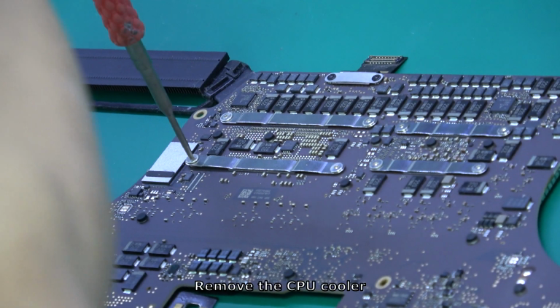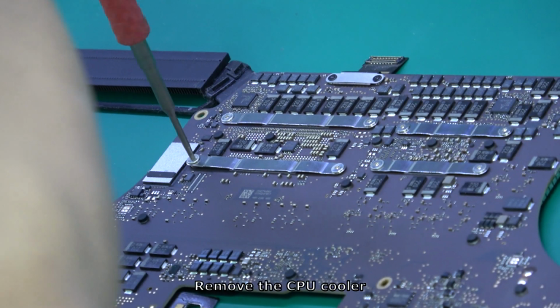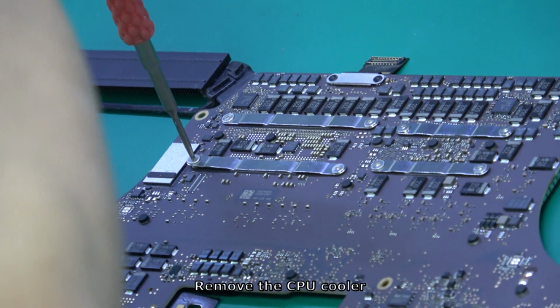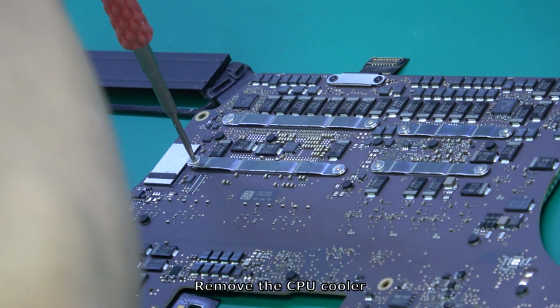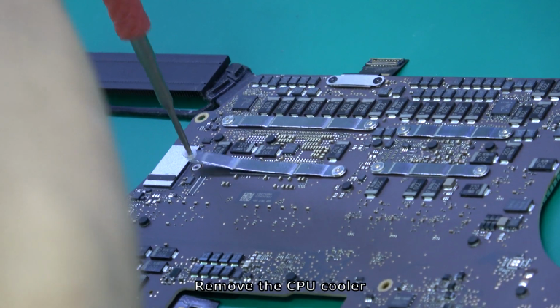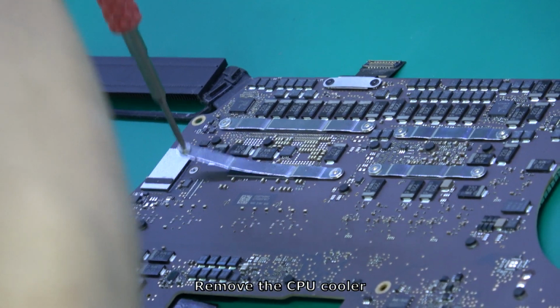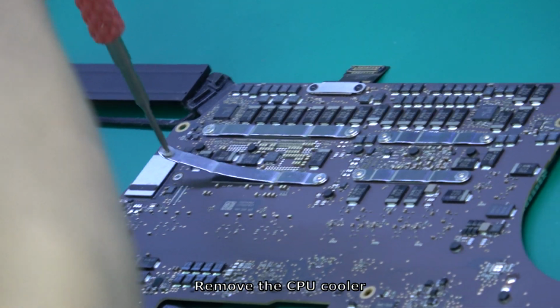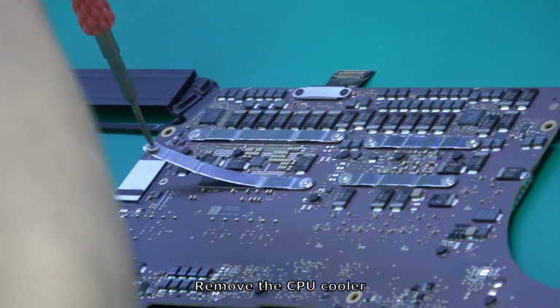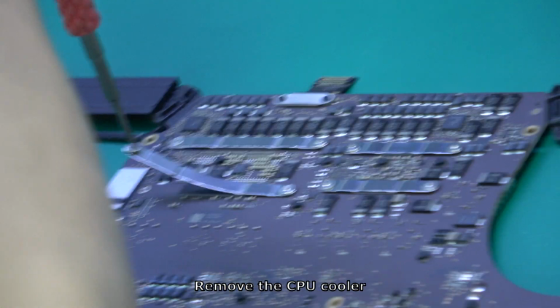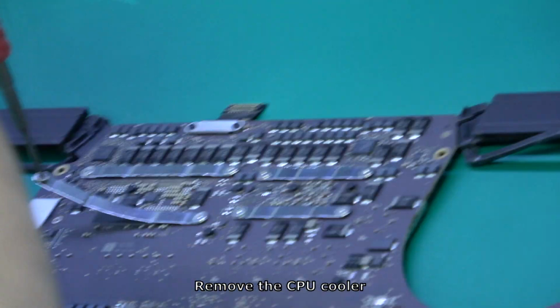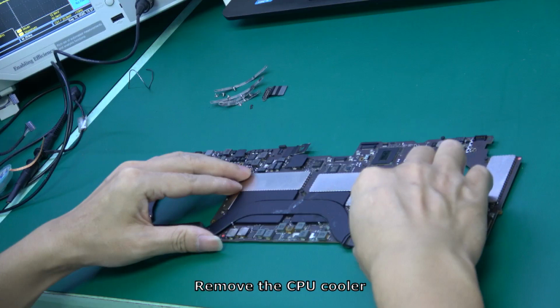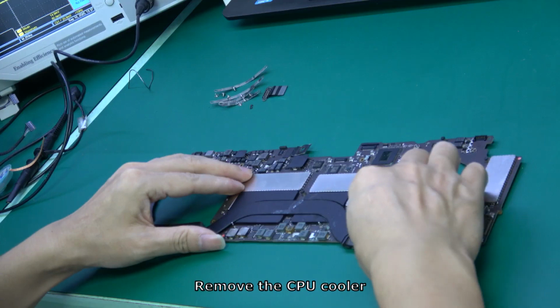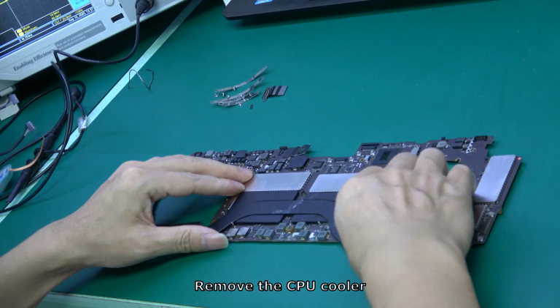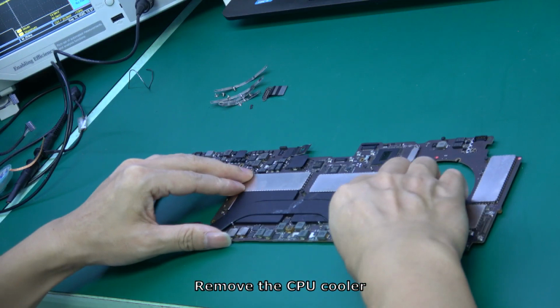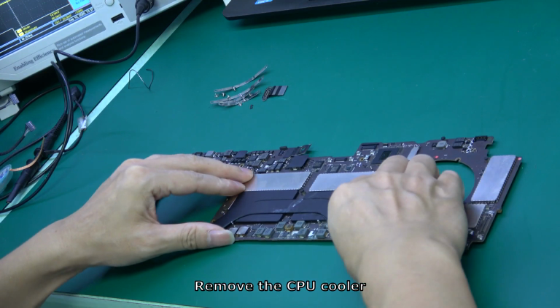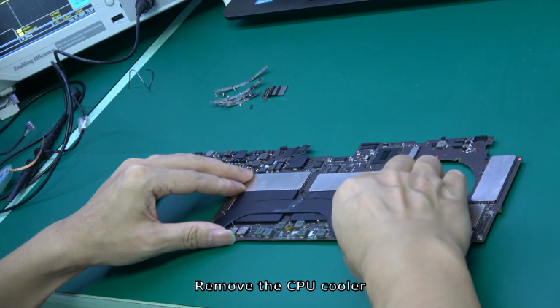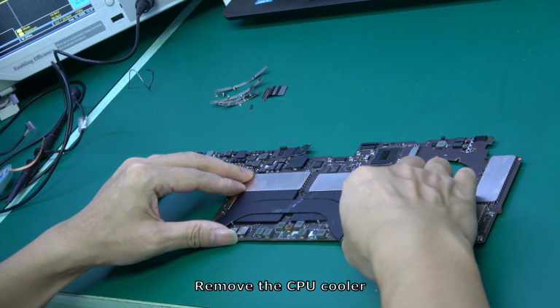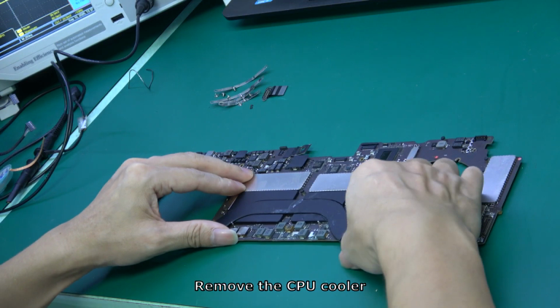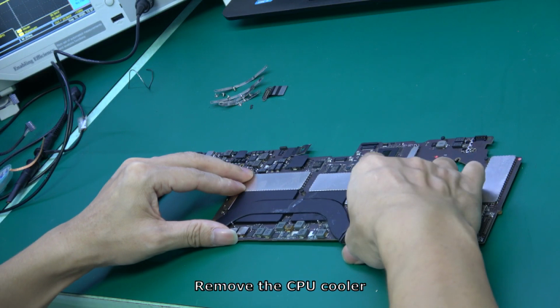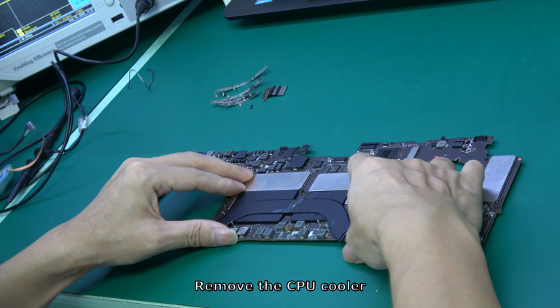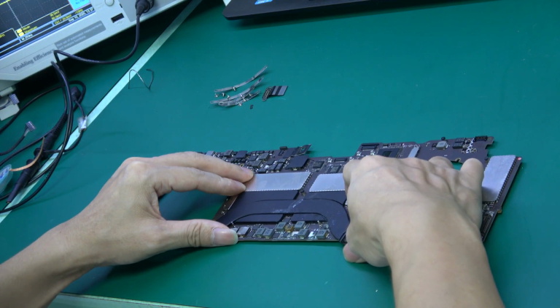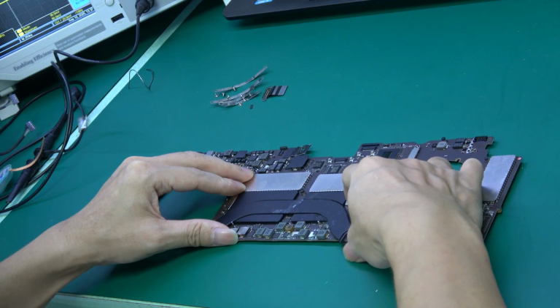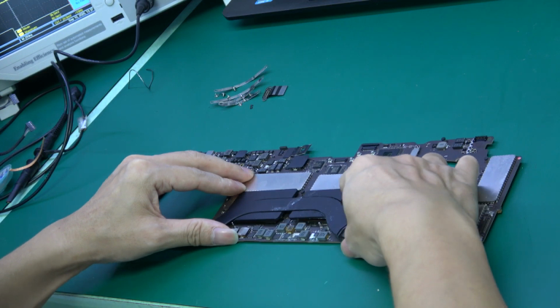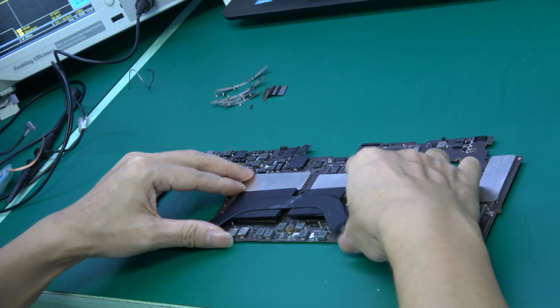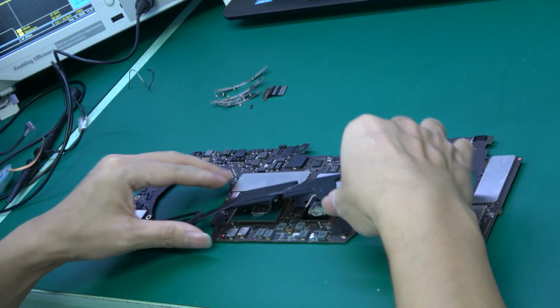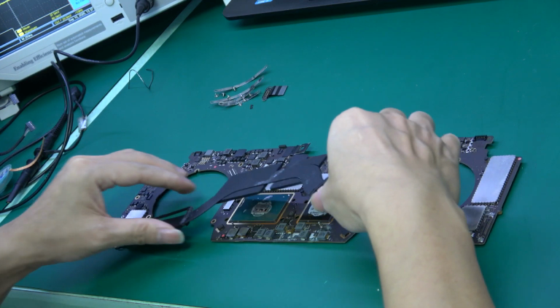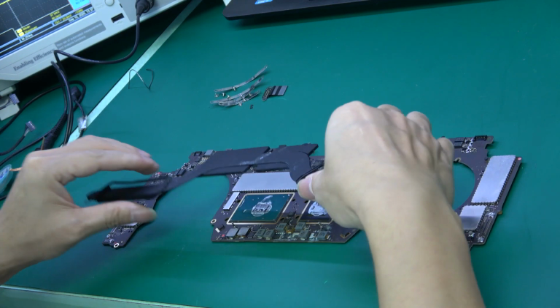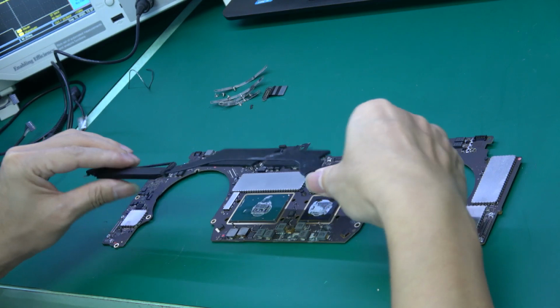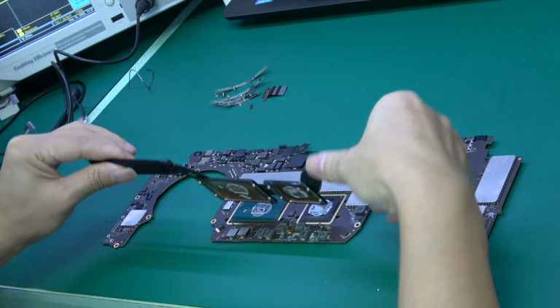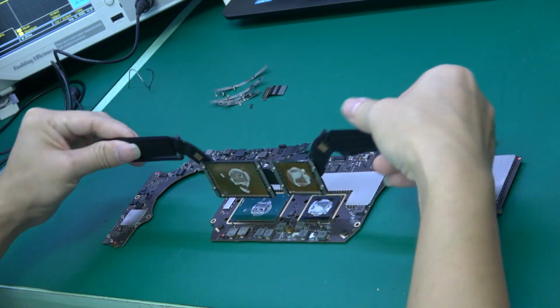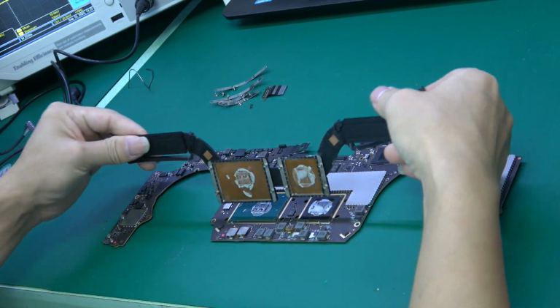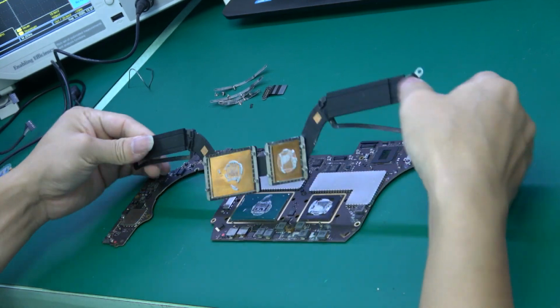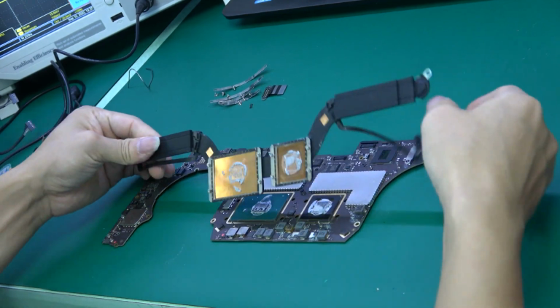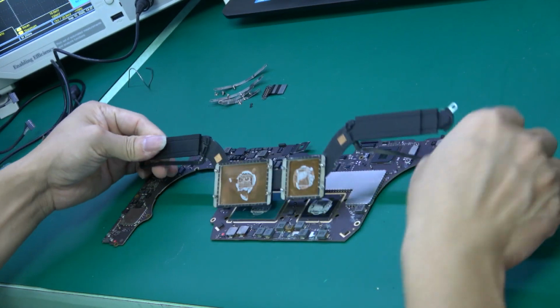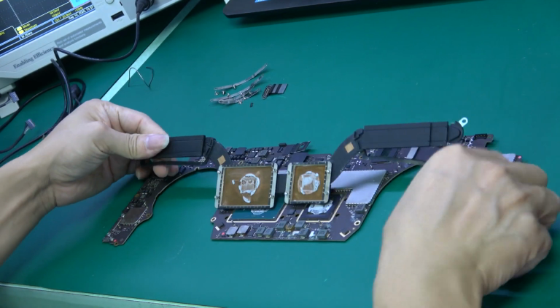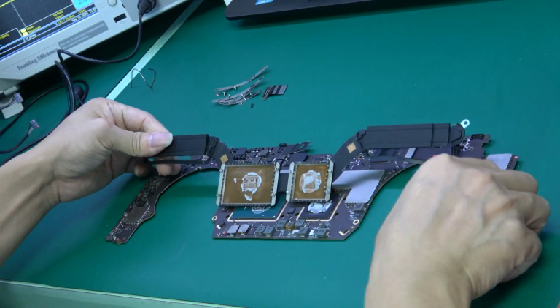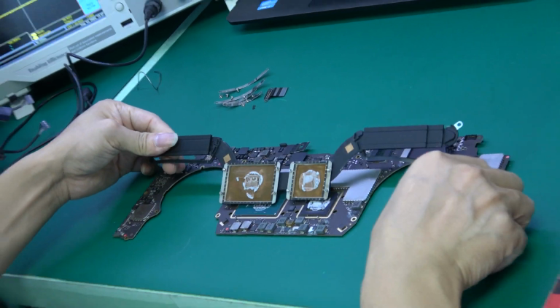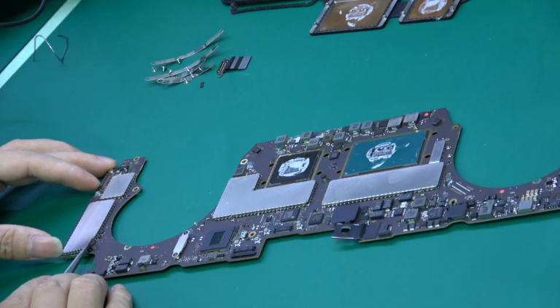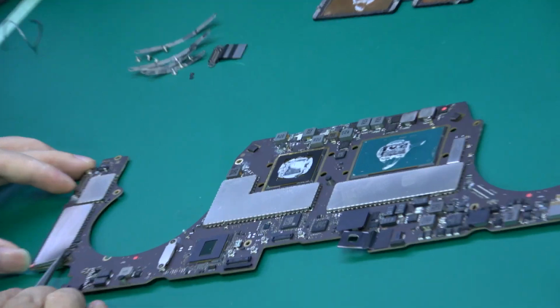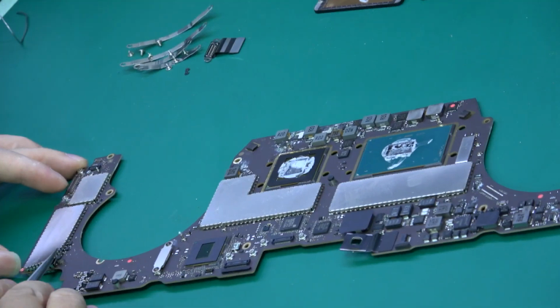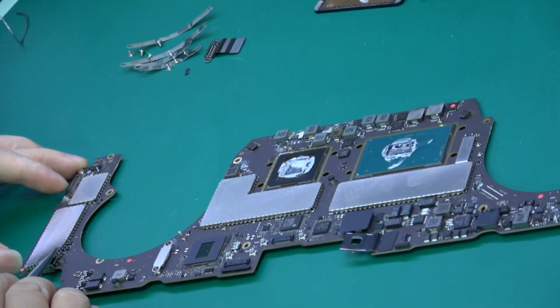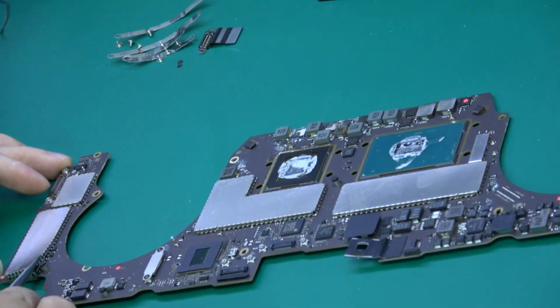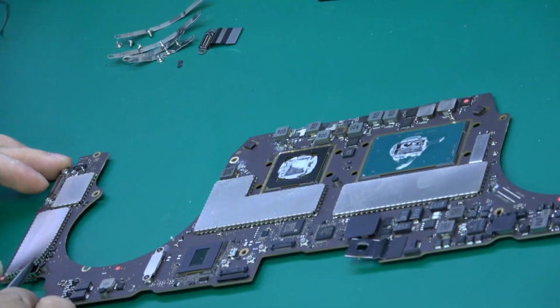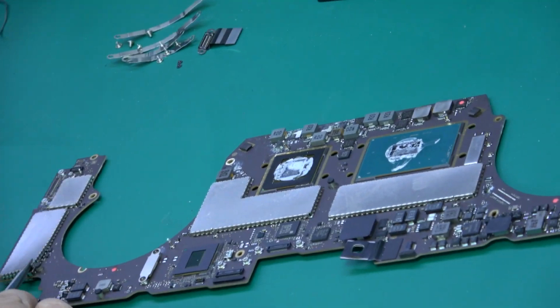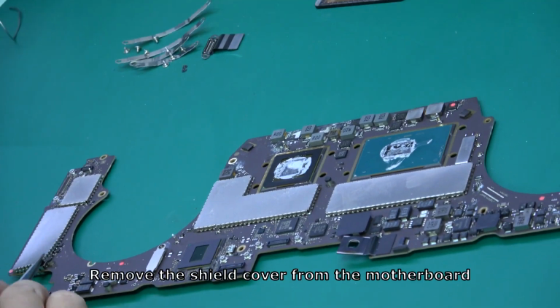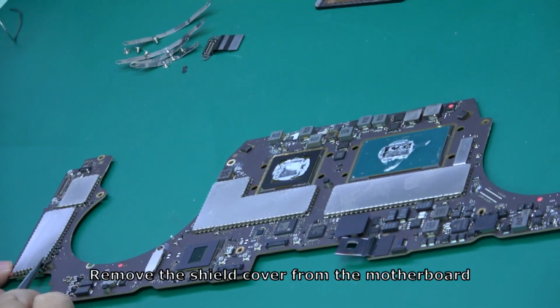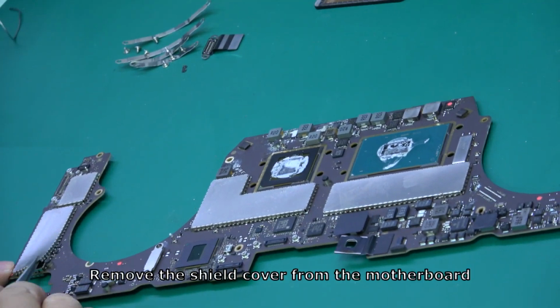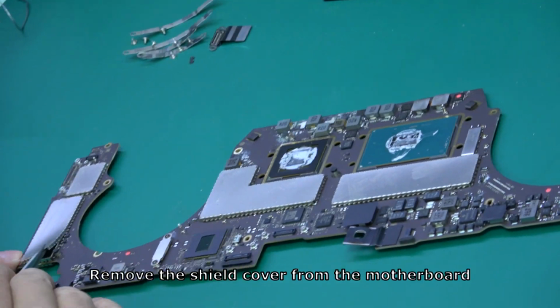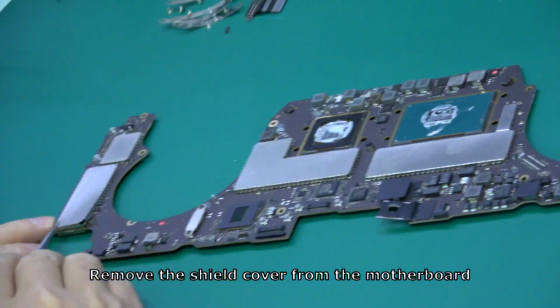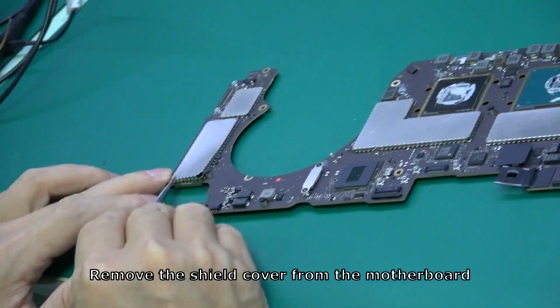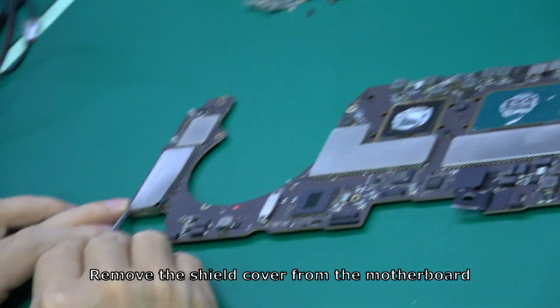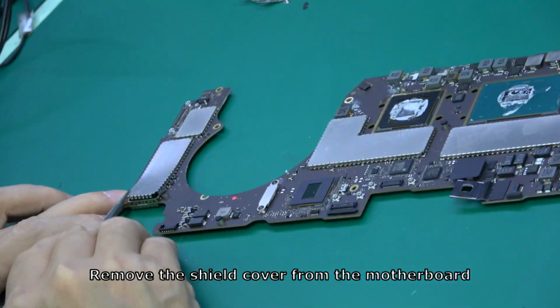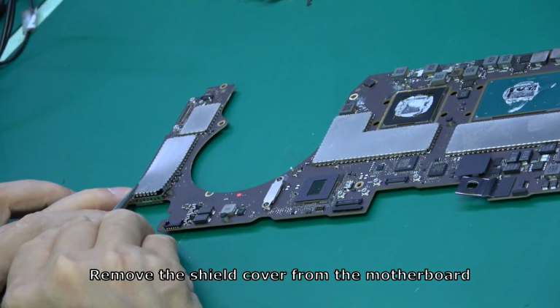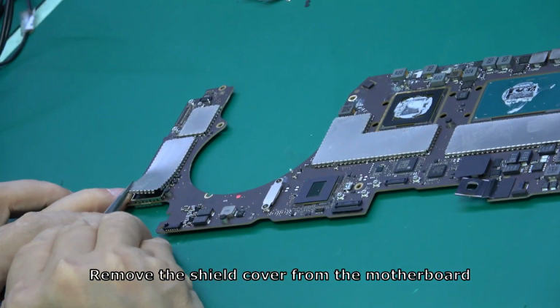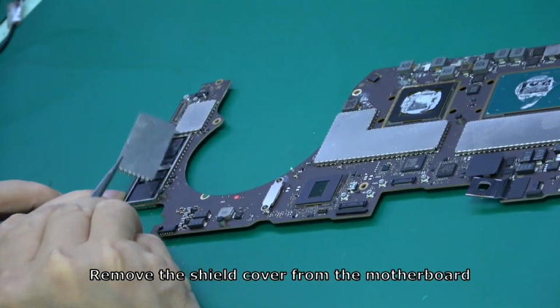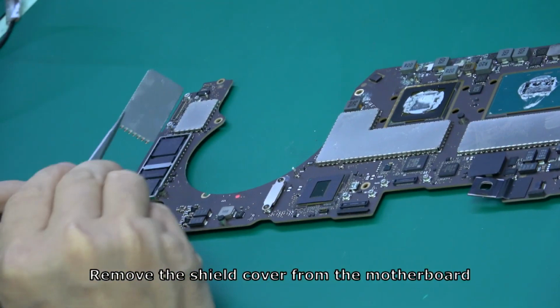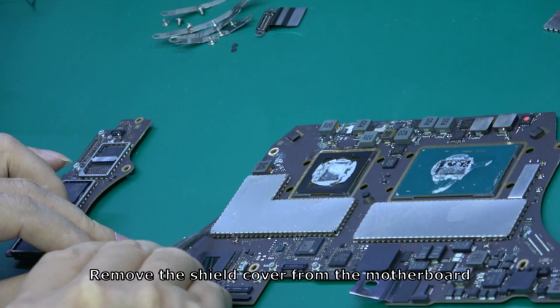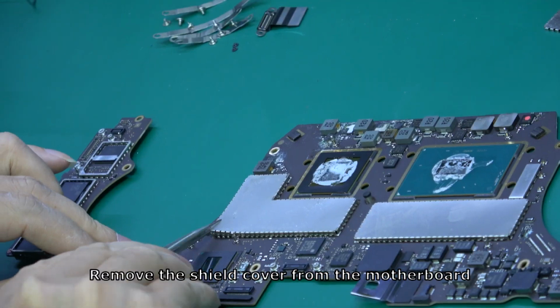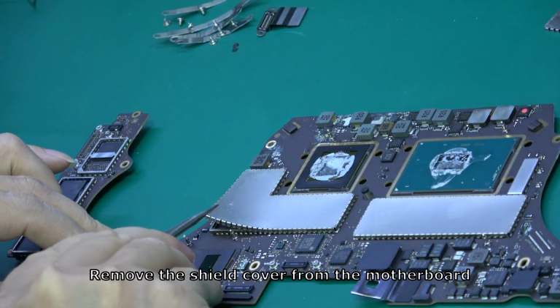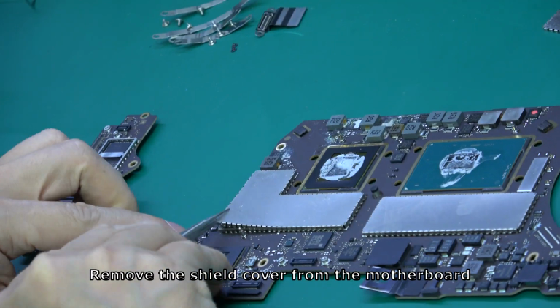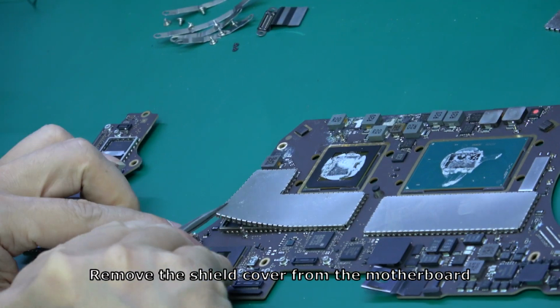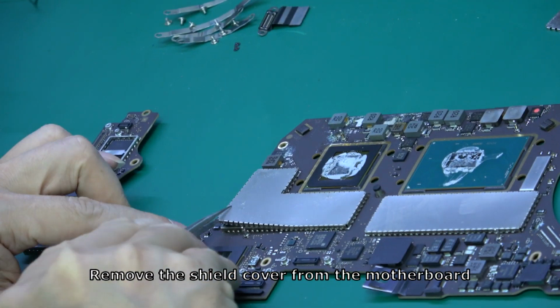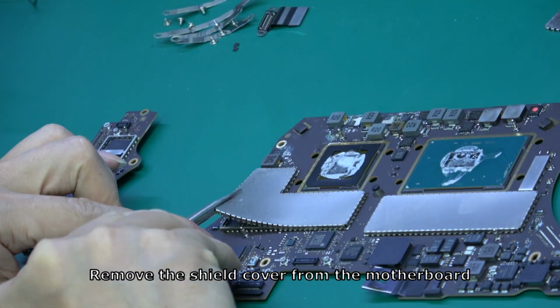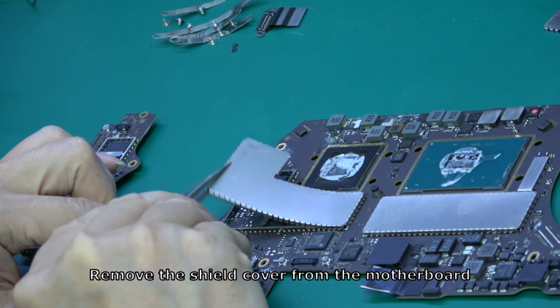Remove the CPU cooler. Then remove the shield cover from the motherboard.